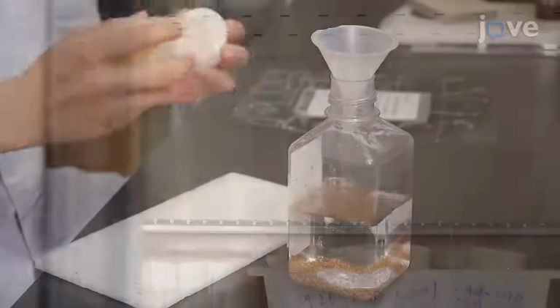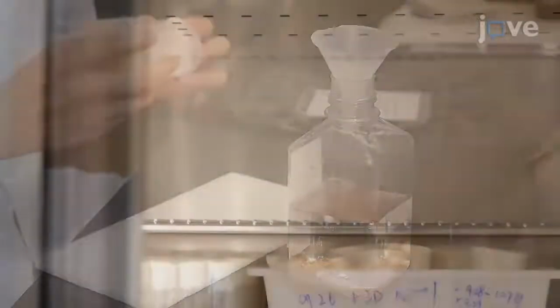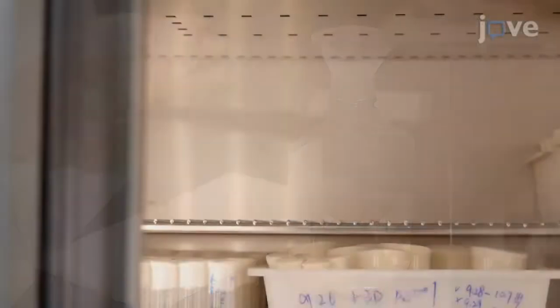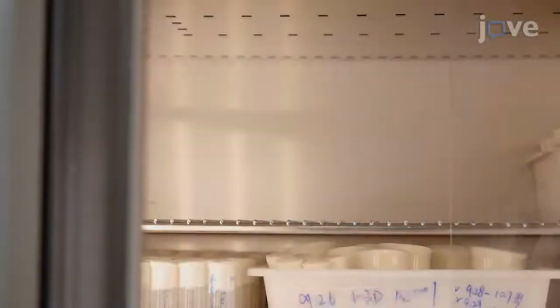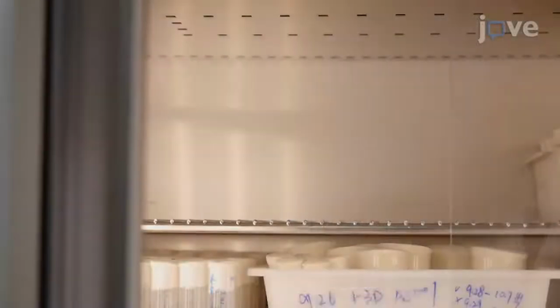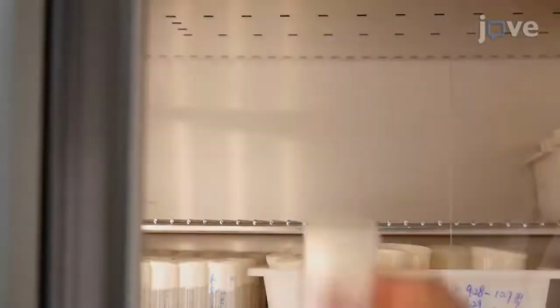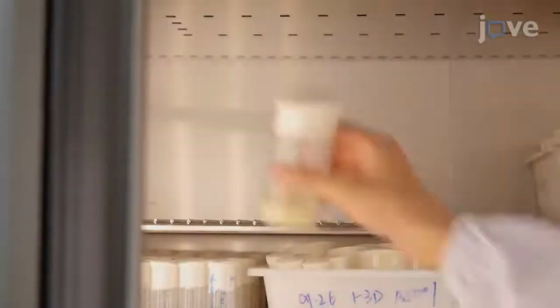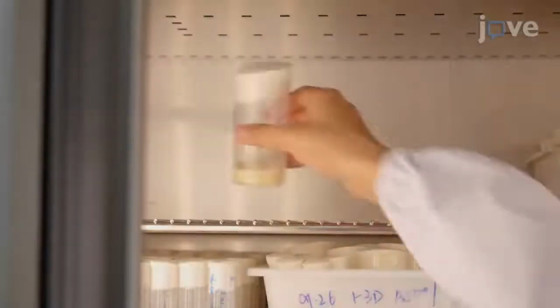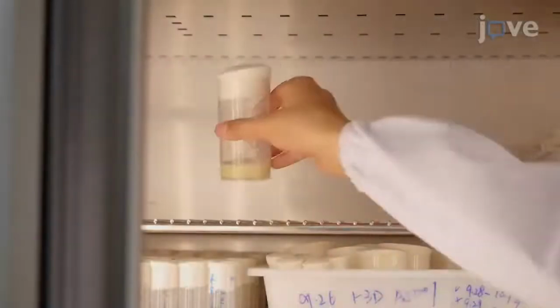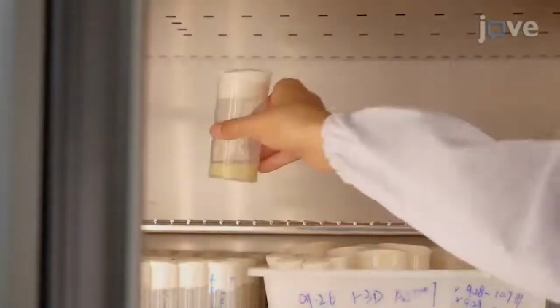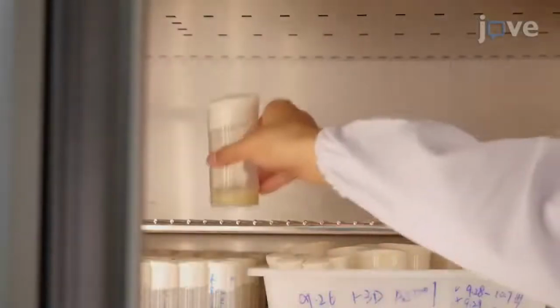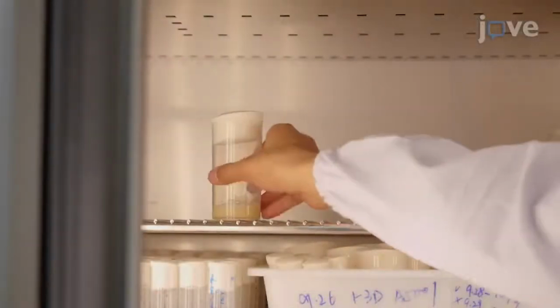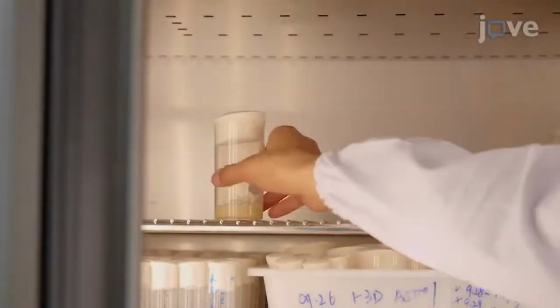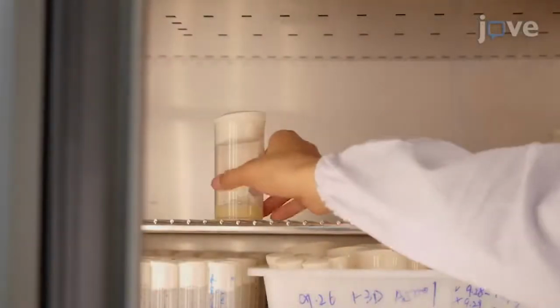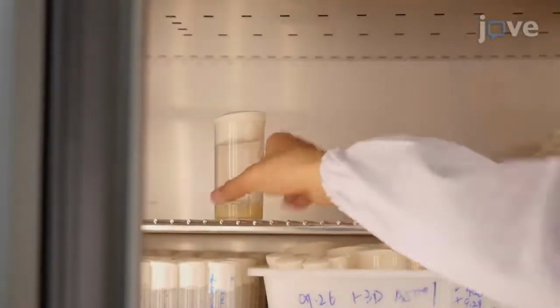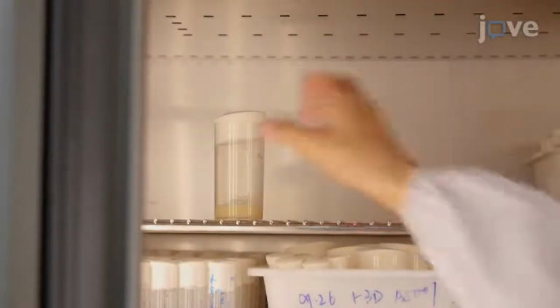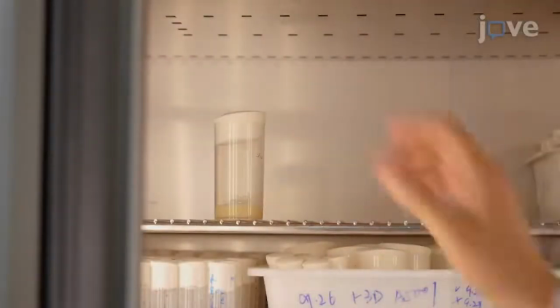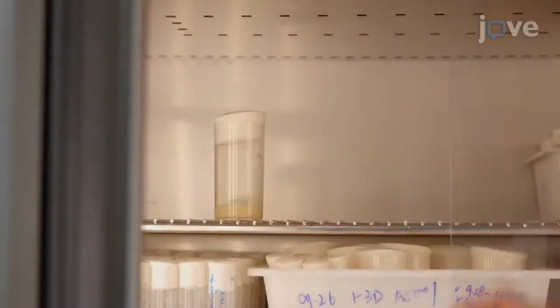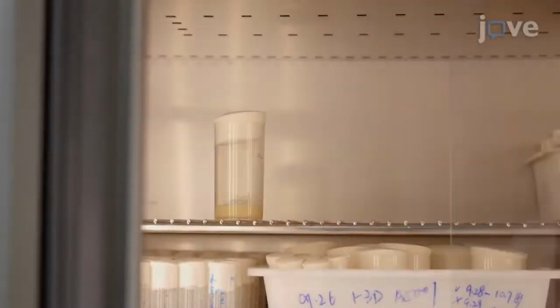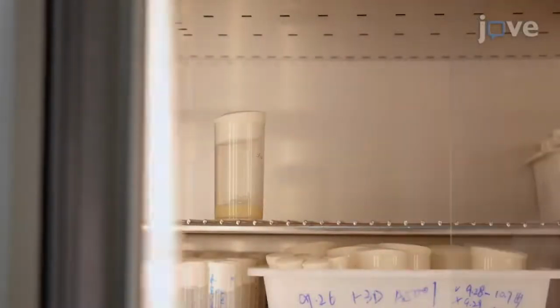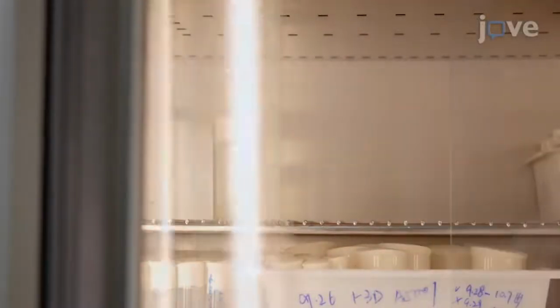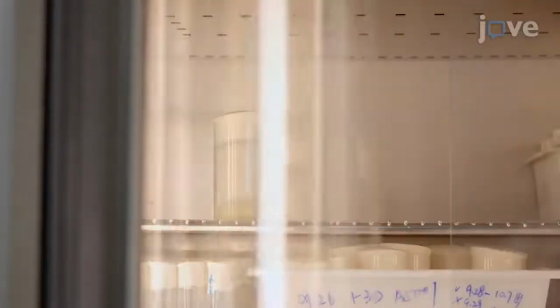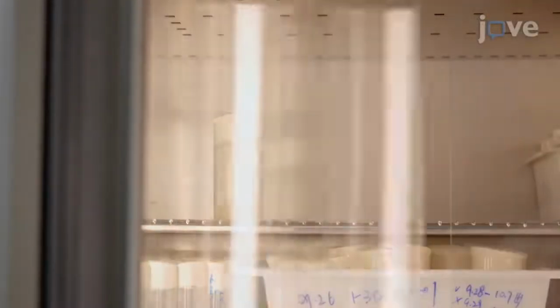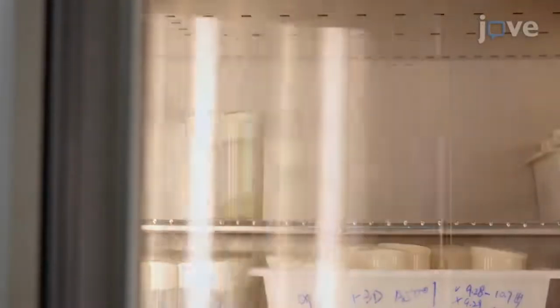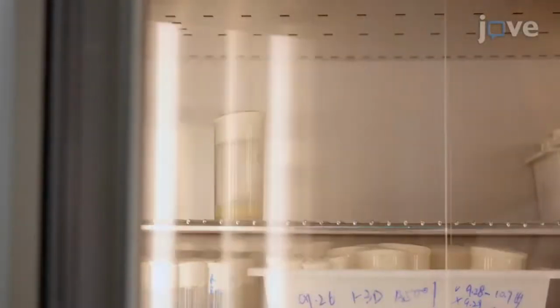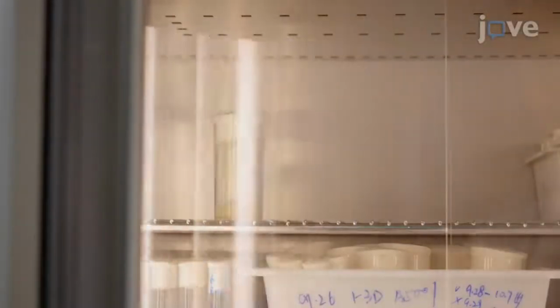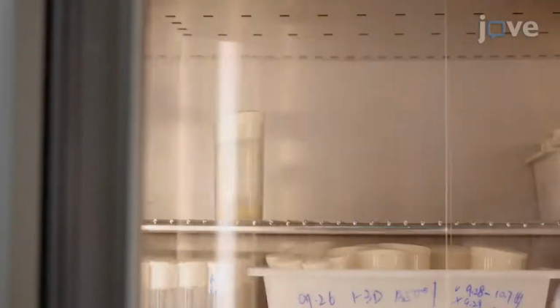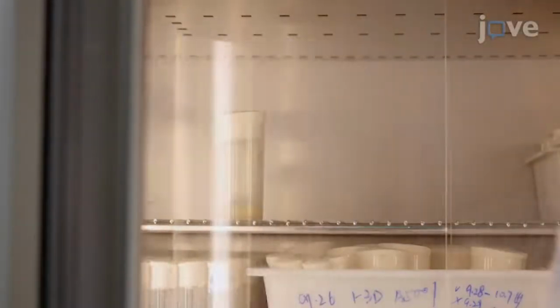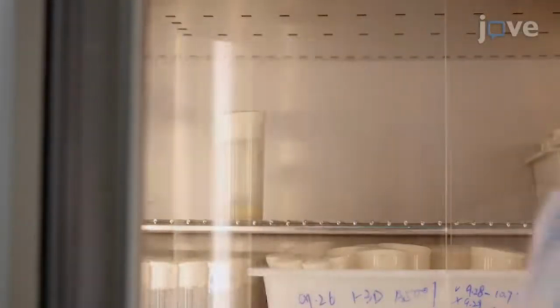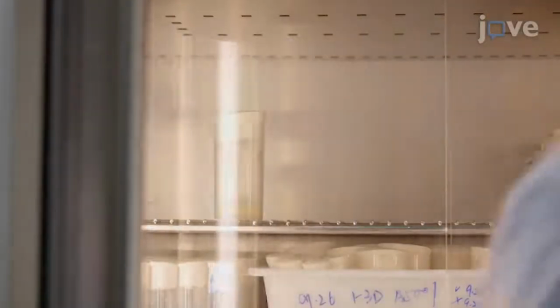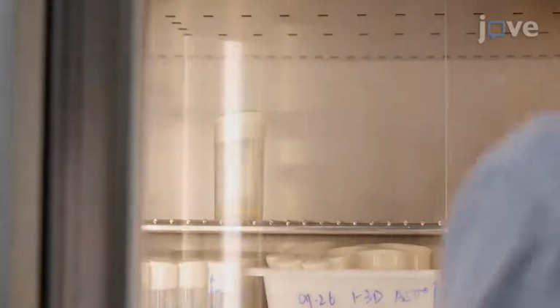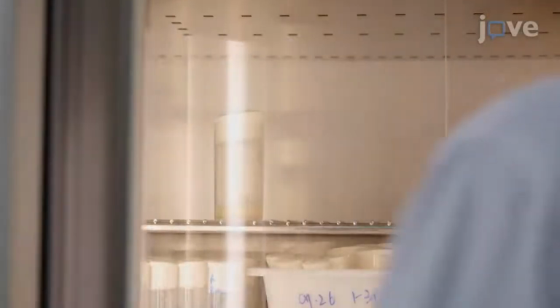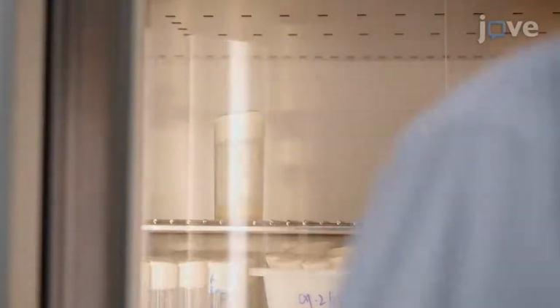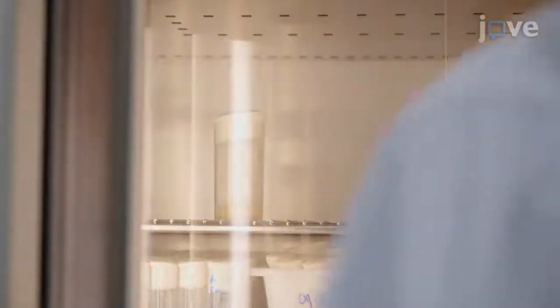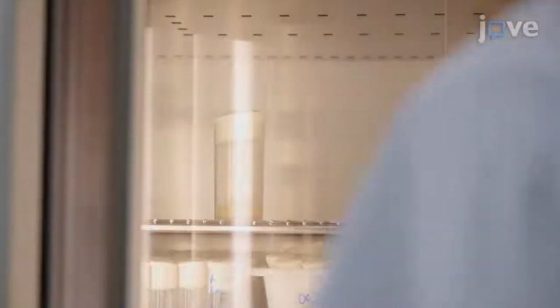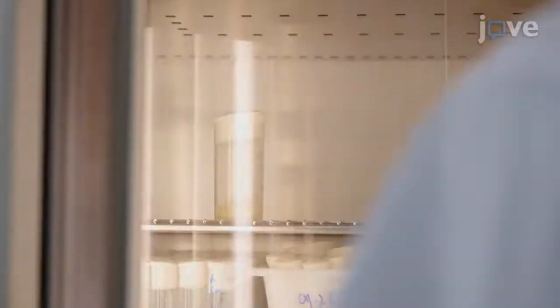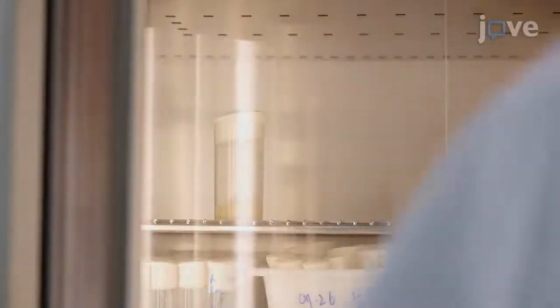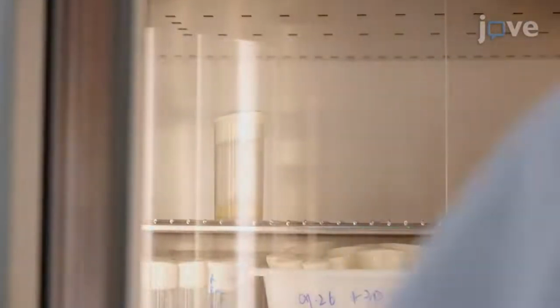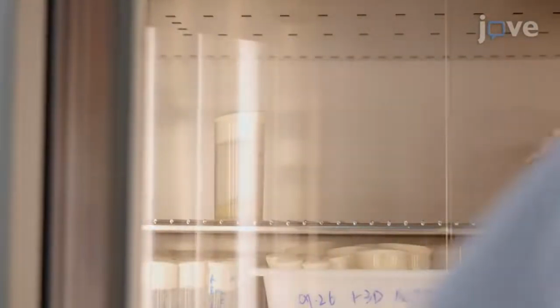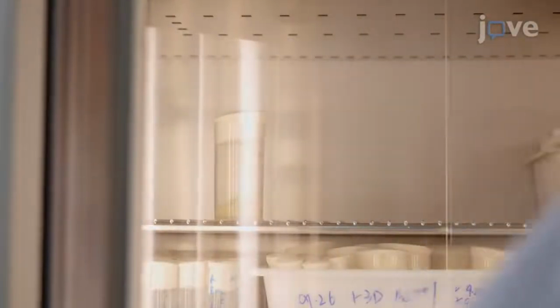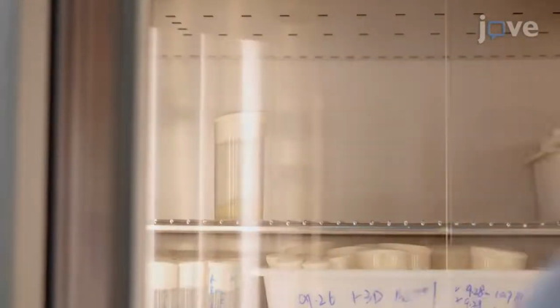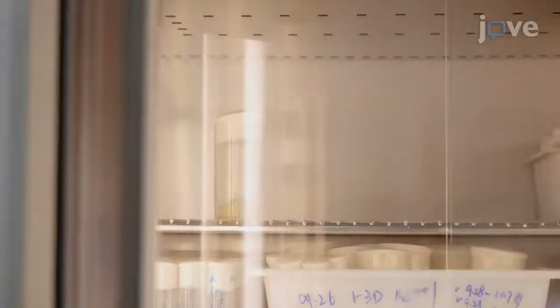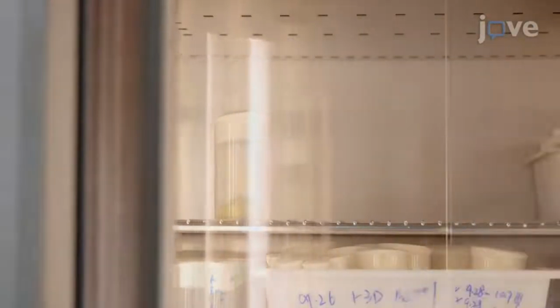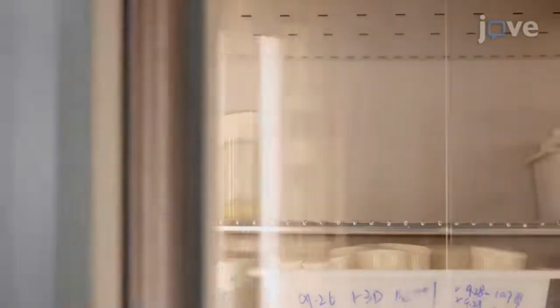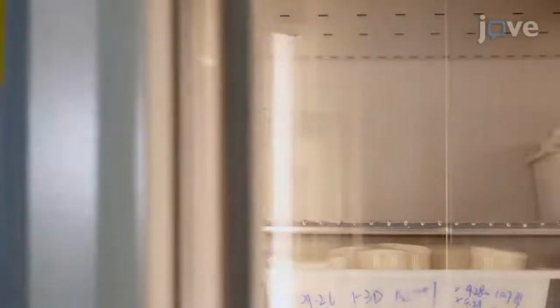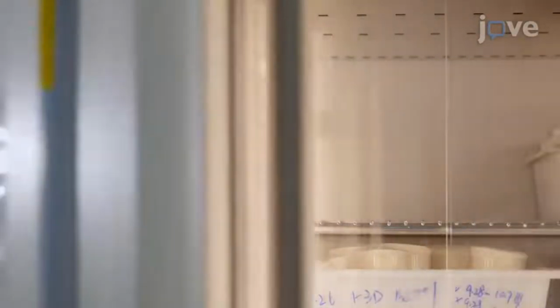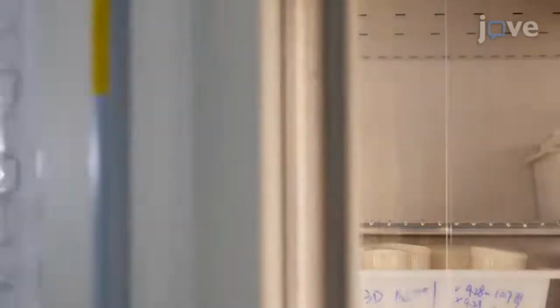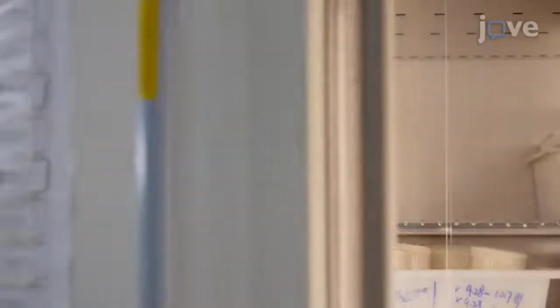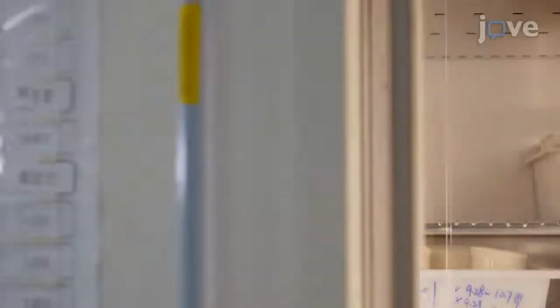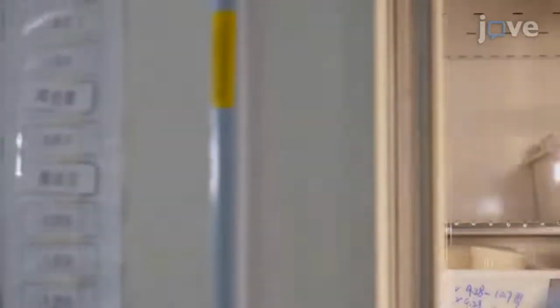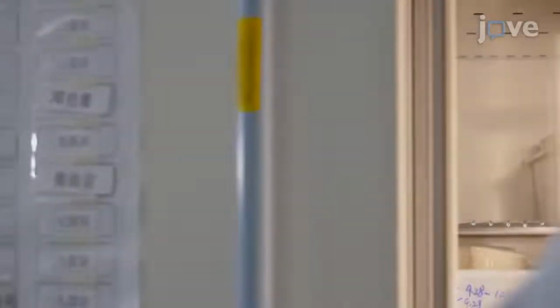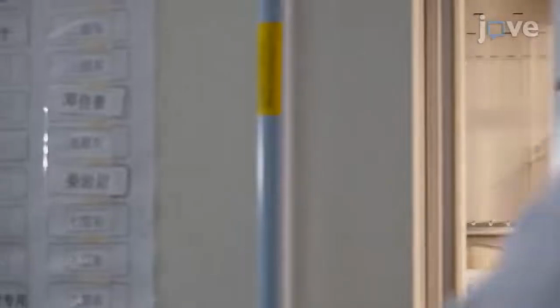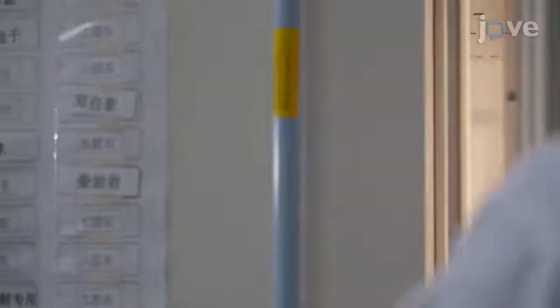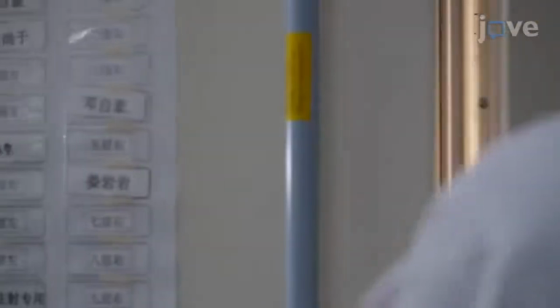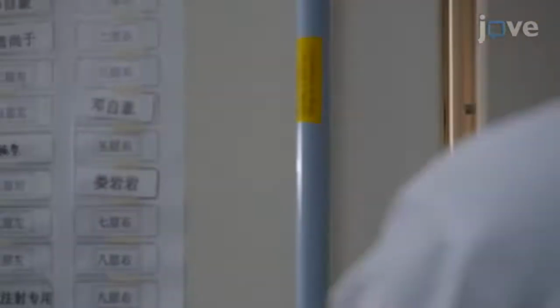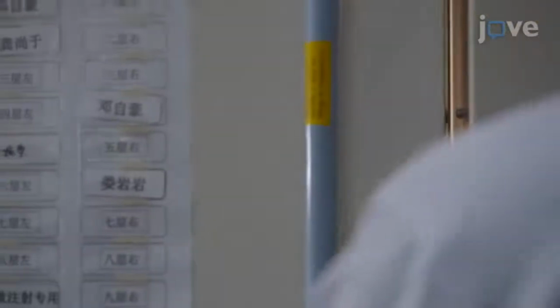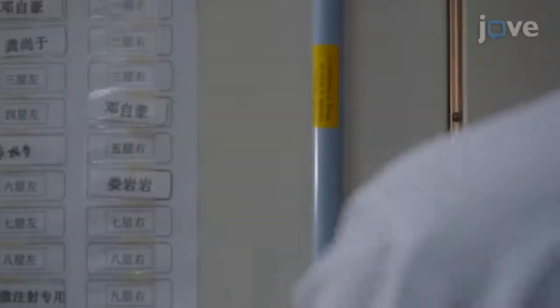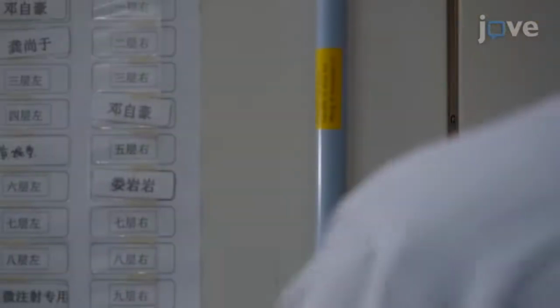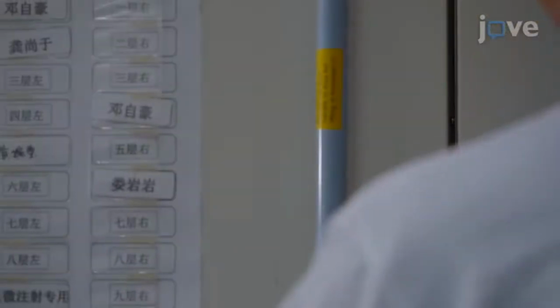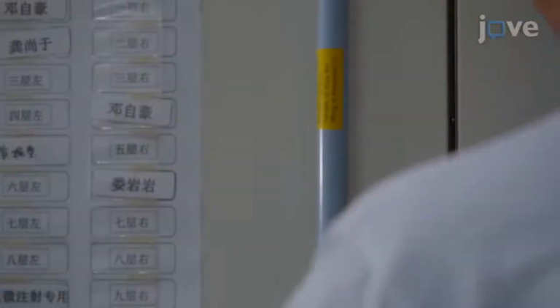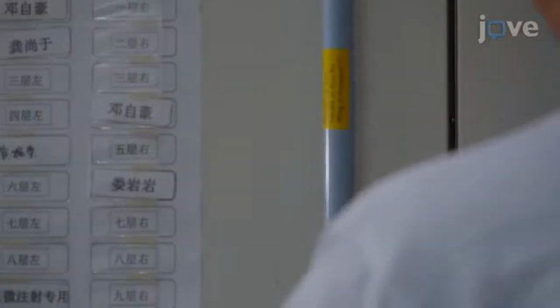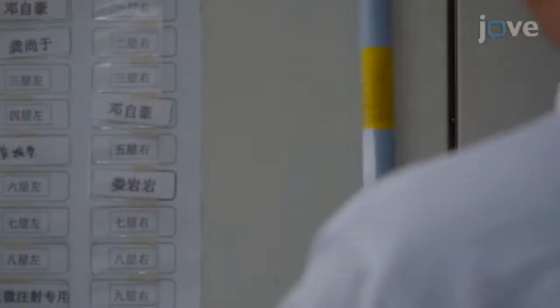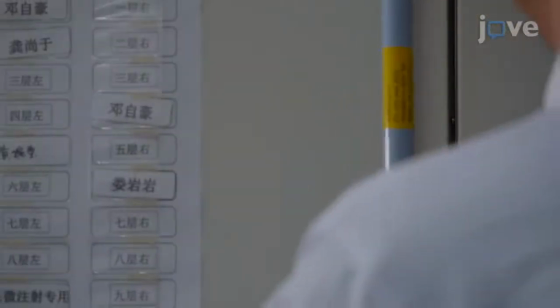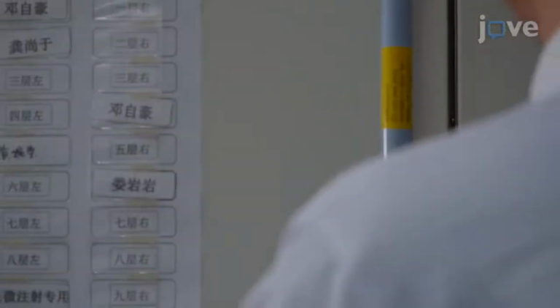Then allow the eggs to develop into the third instar larvae for 84 hours at 25 degrees Celsius with a 12-hour light-dark cycle.